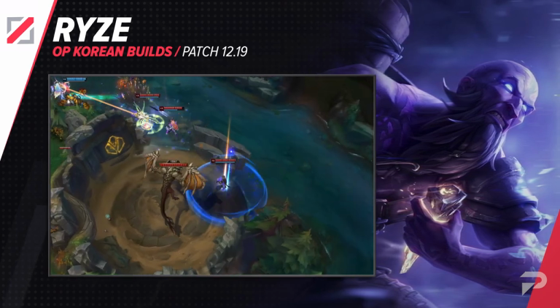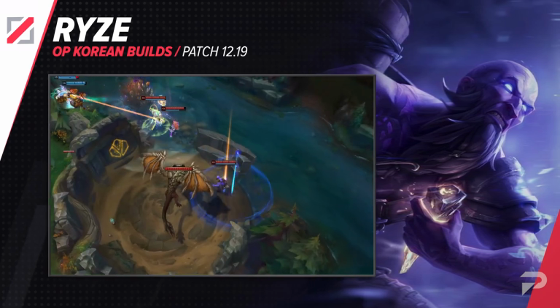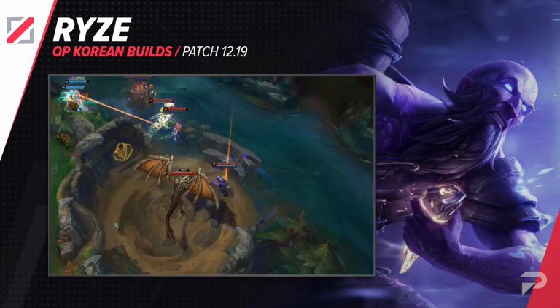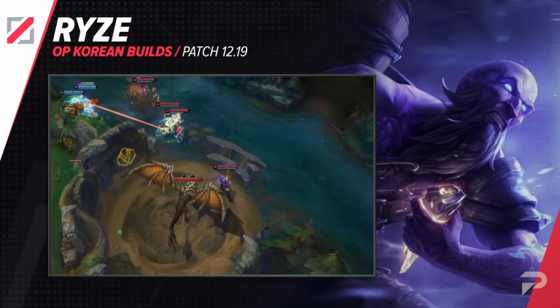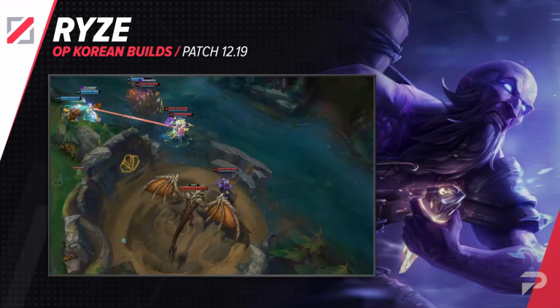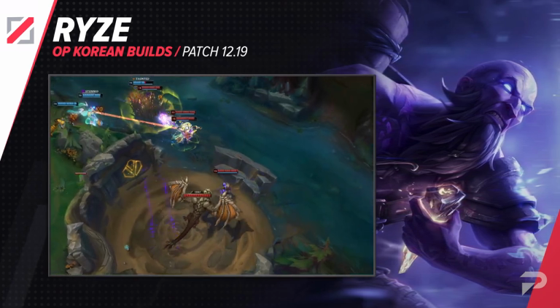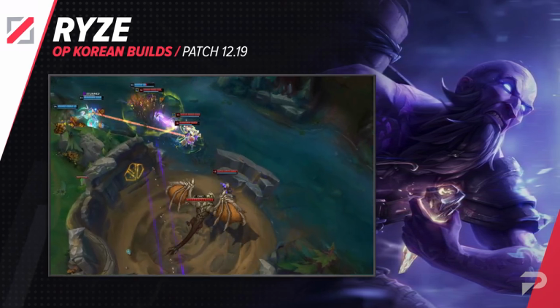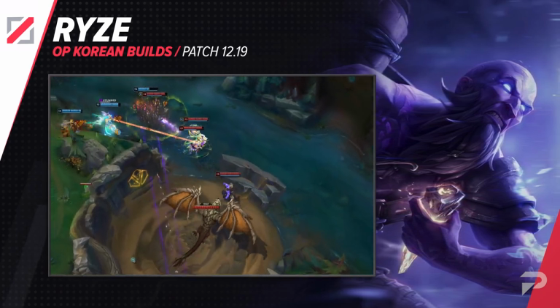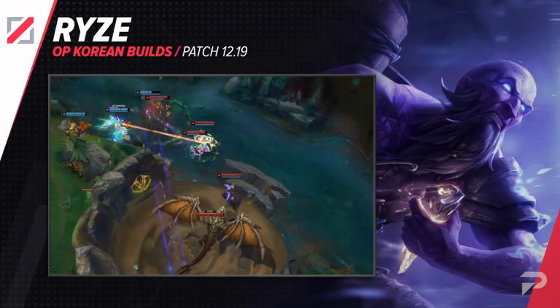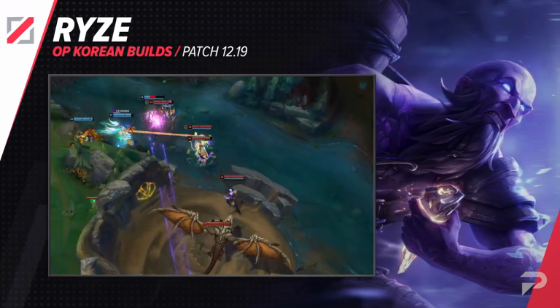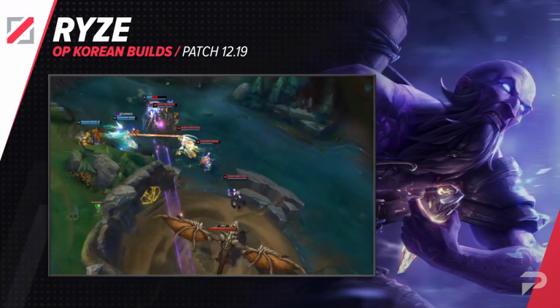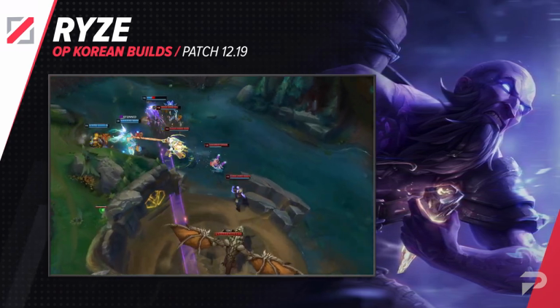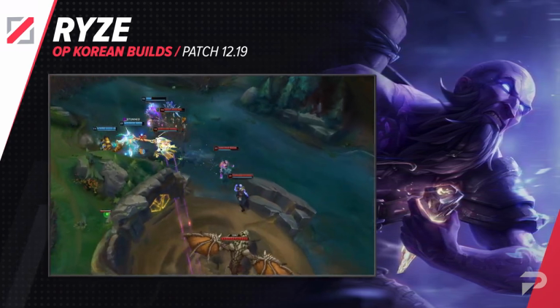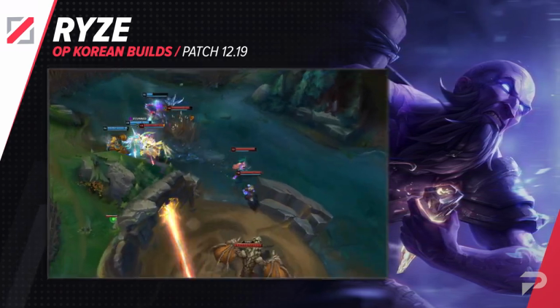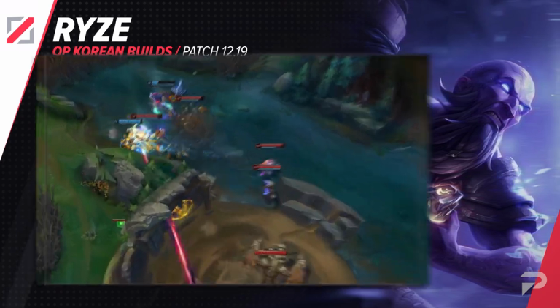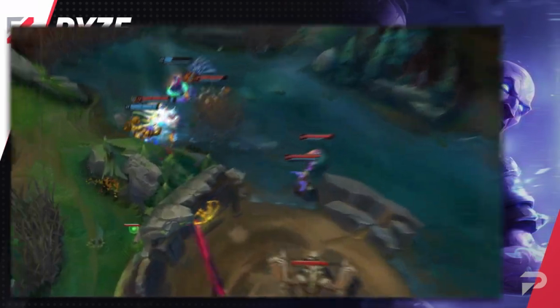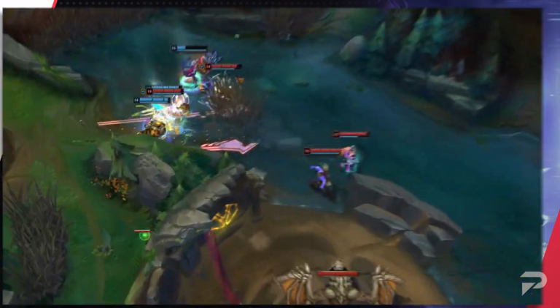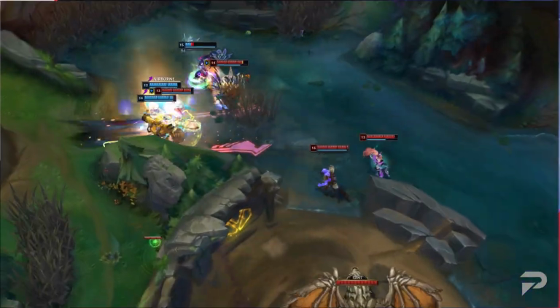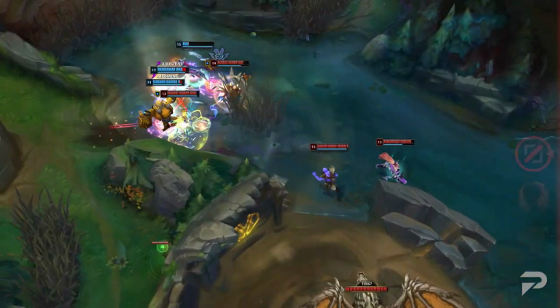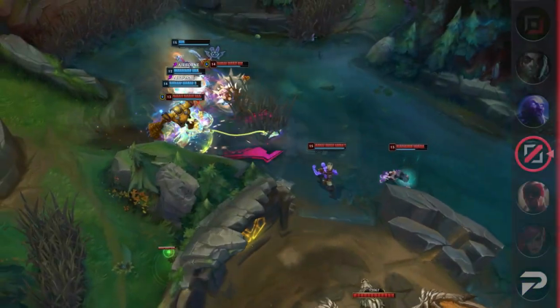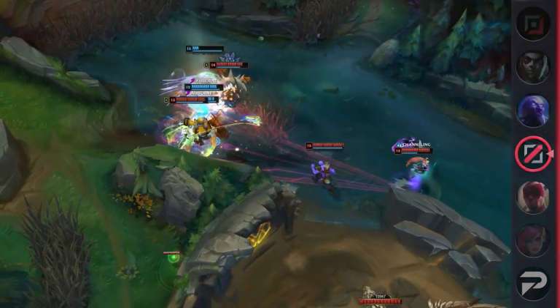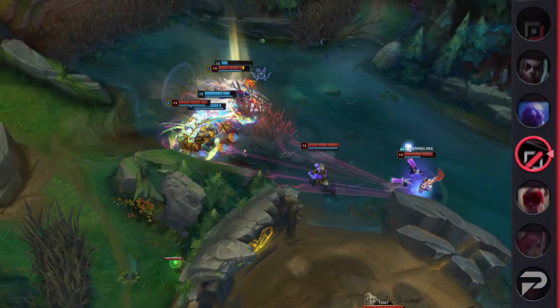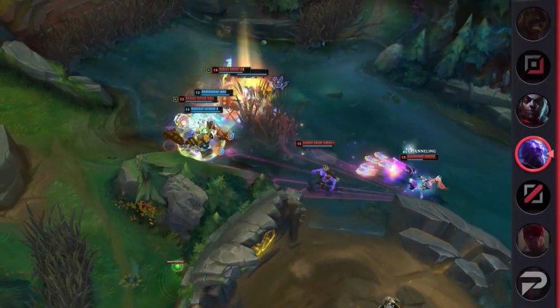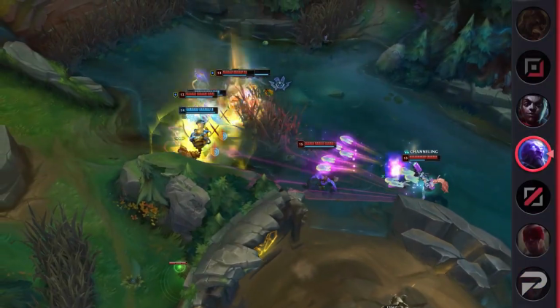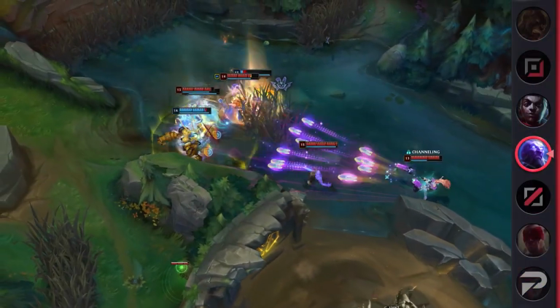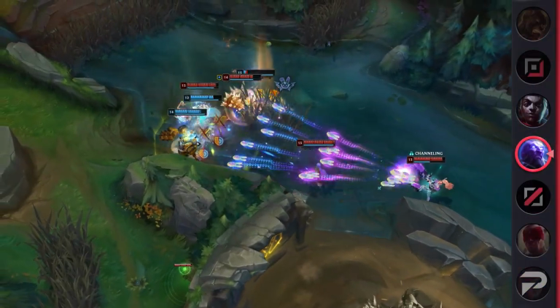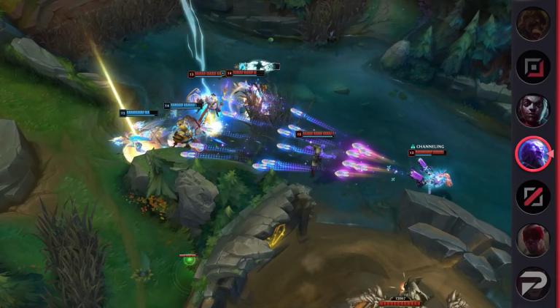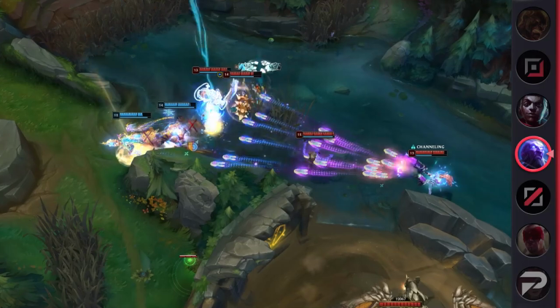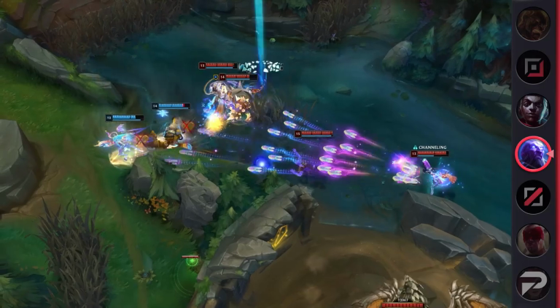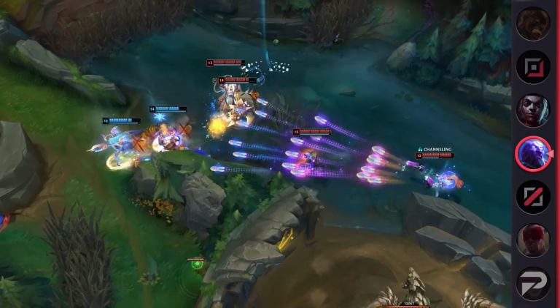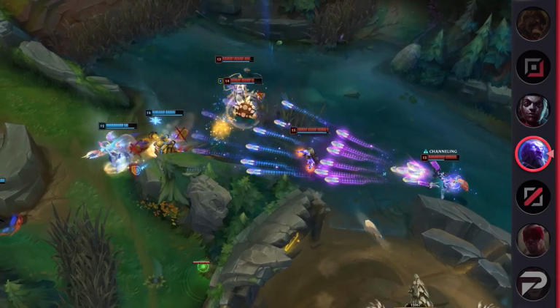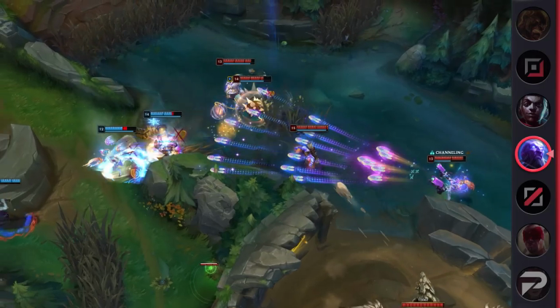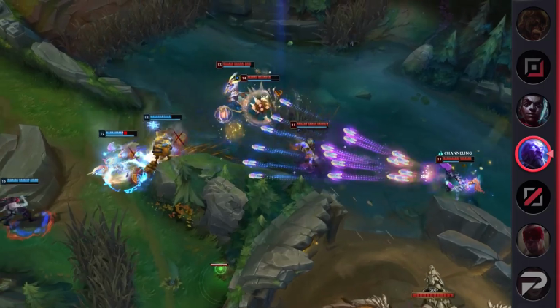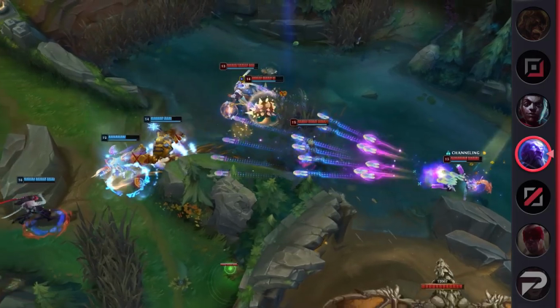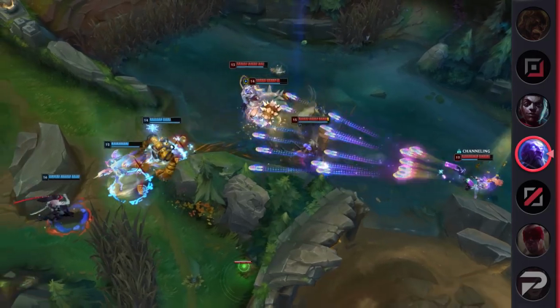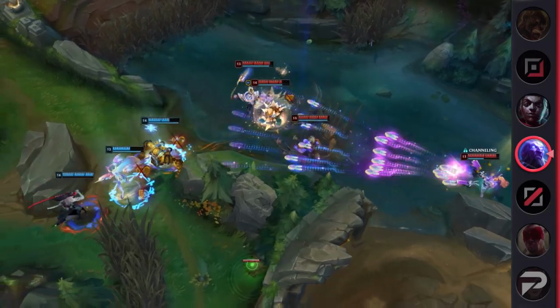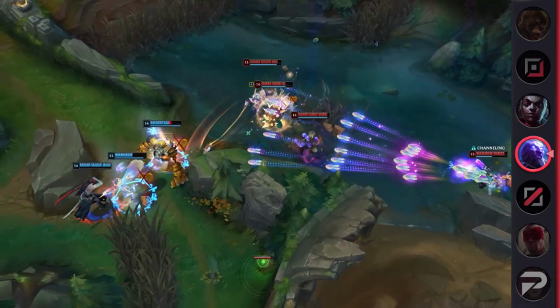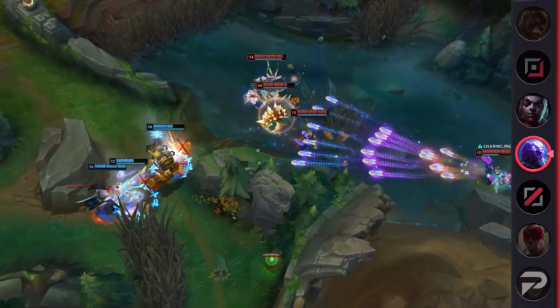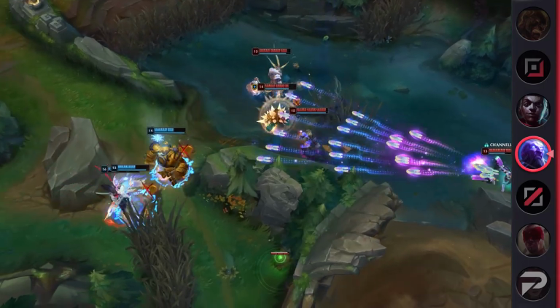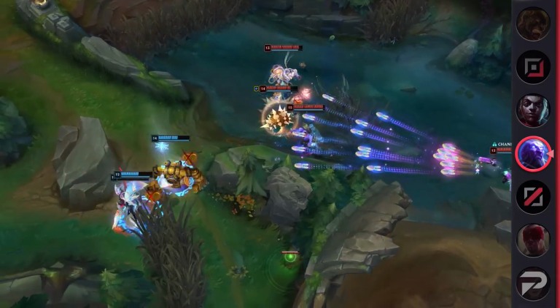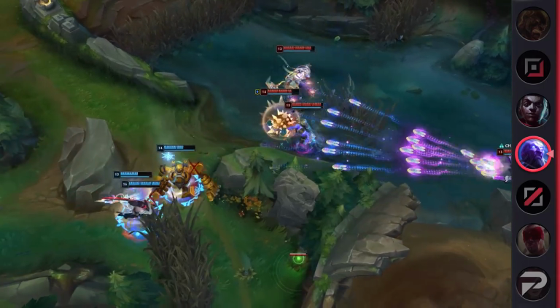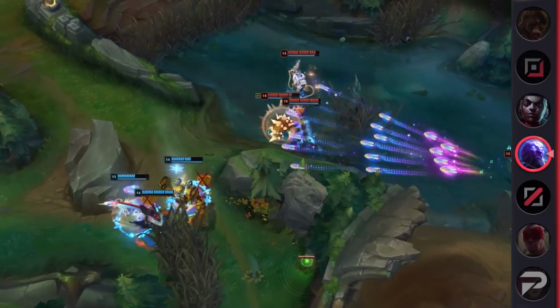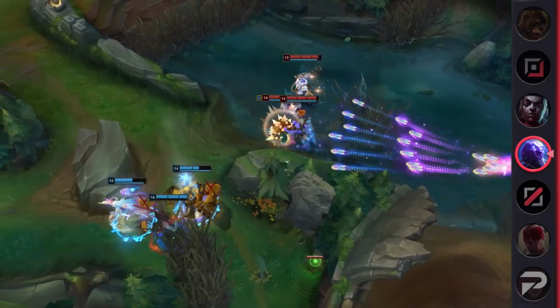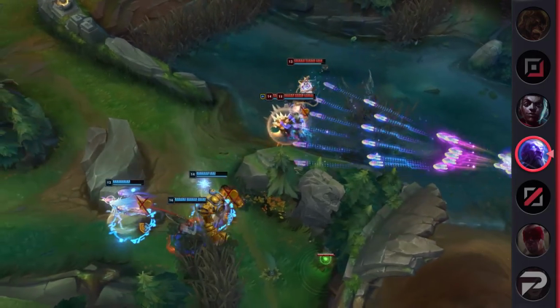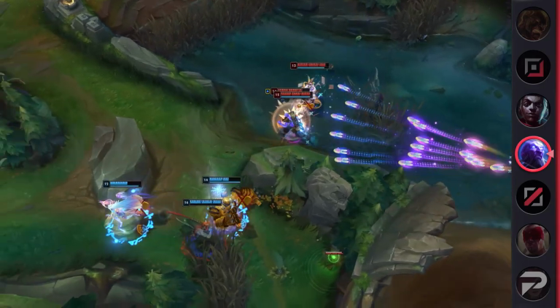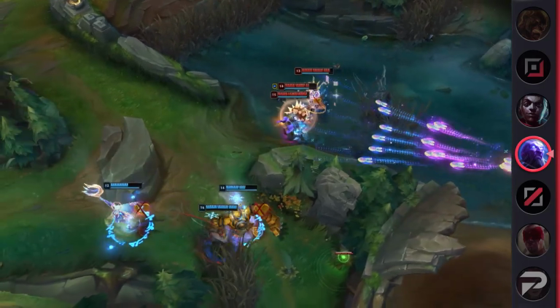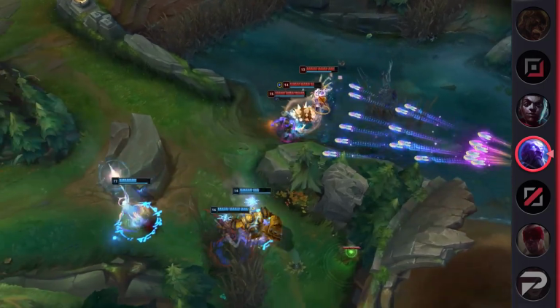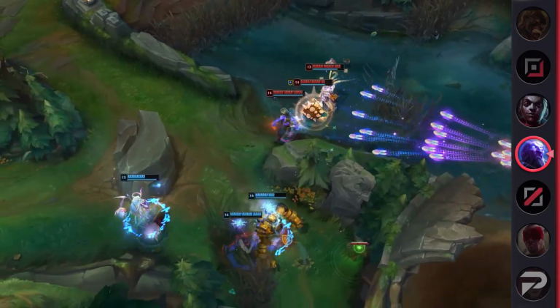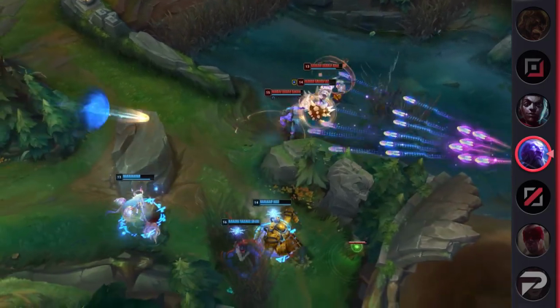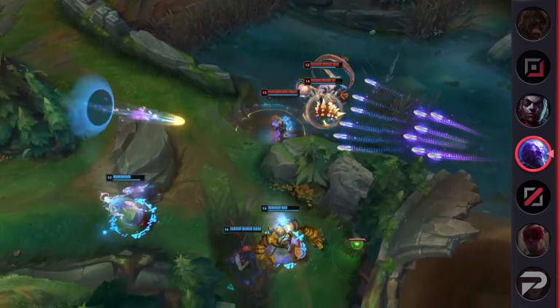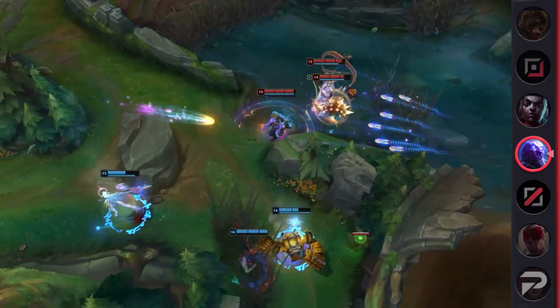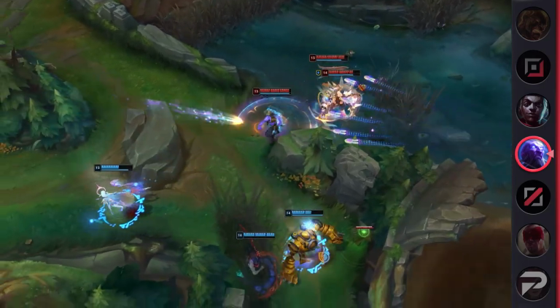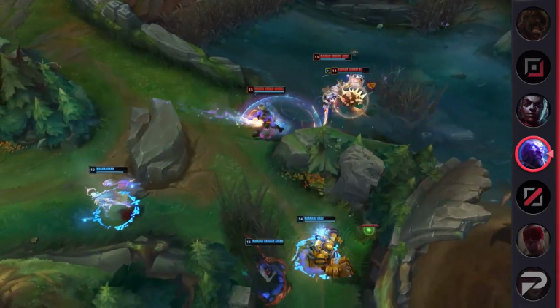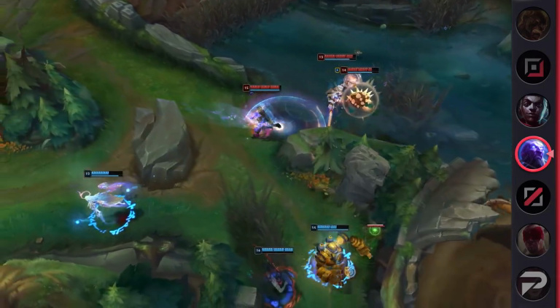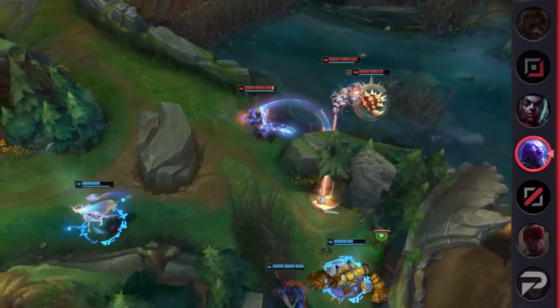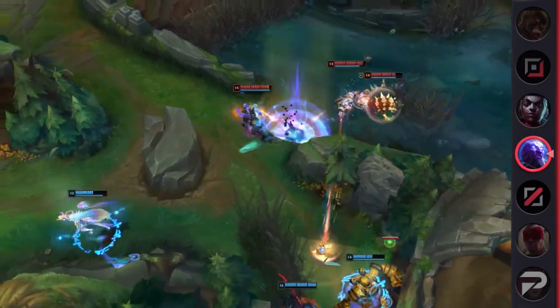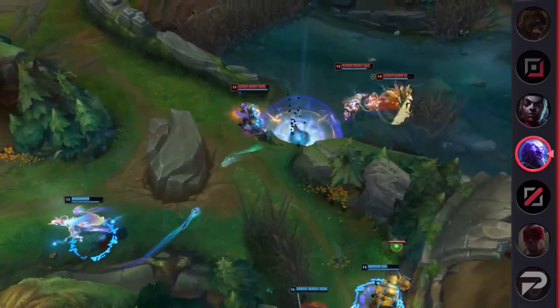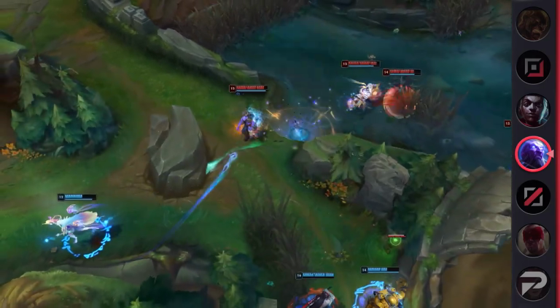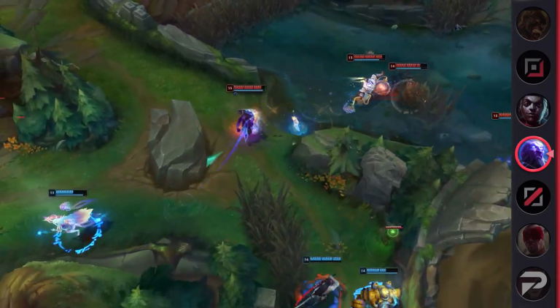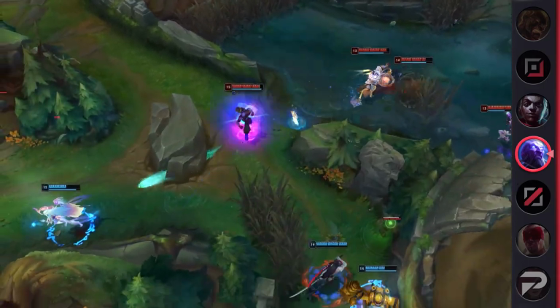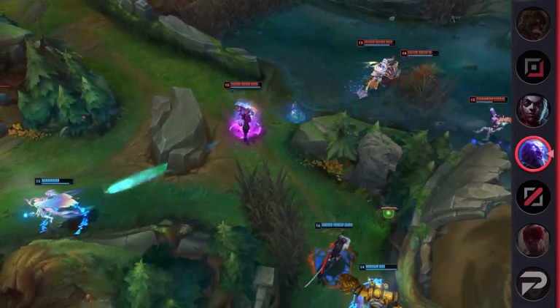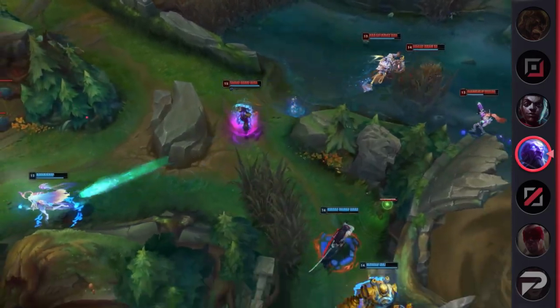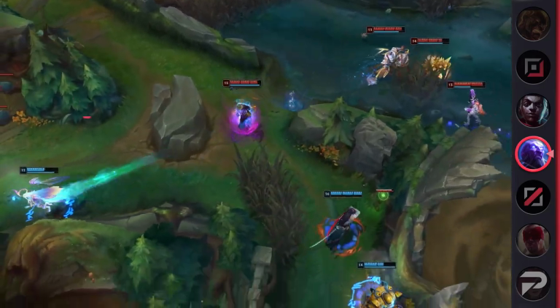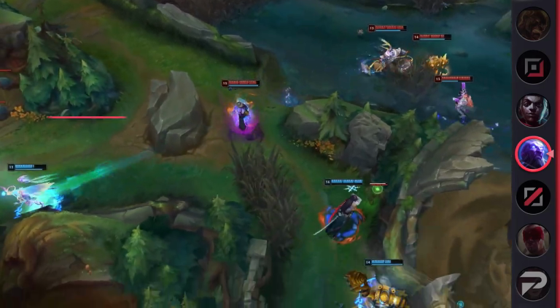We're starting to see Ryze picked more often in the mid lane. In contrast to a more popular Phase Rush build, we're starting to see more players opt into a tankier, damage-based build. For runes, you'll take Conqueror, Presence of Mind, Legend Tenacity, Last Stand, Manaflow Band, Transcendence, Double Adaptive Force, and a Defensive Rune.